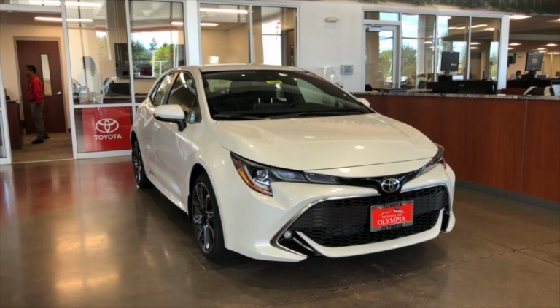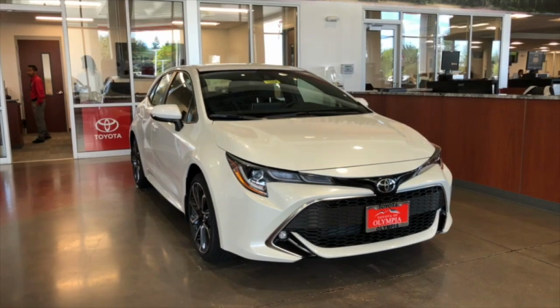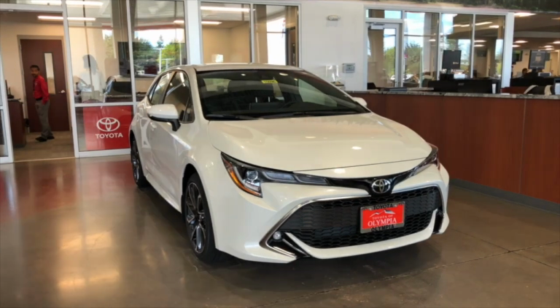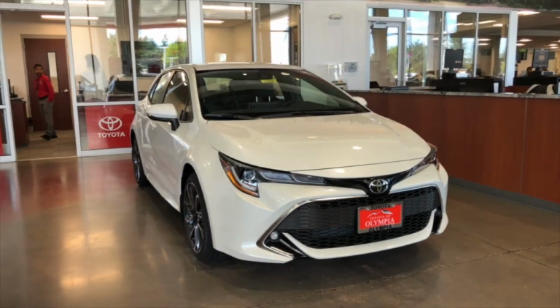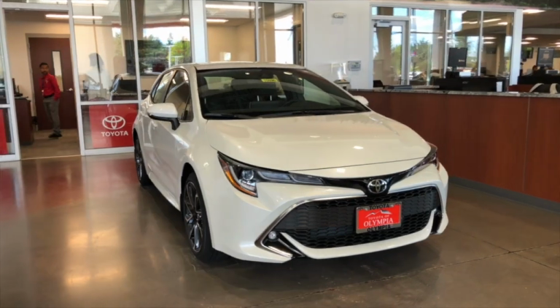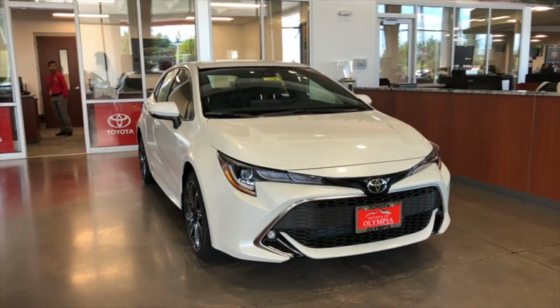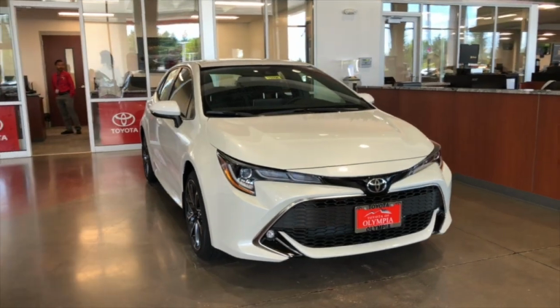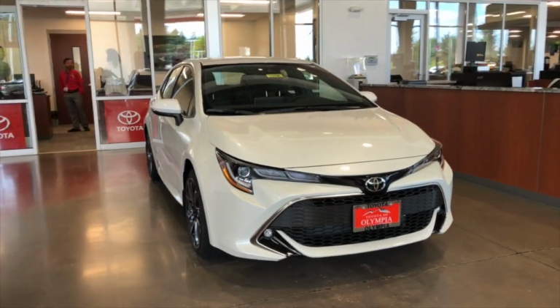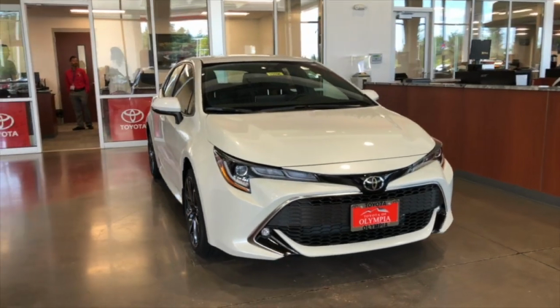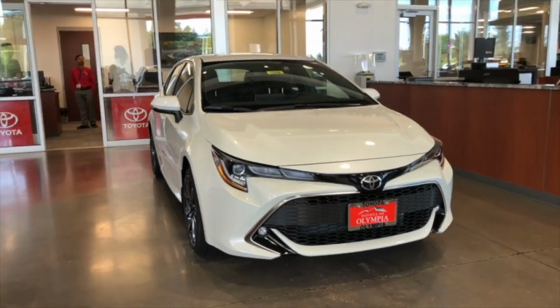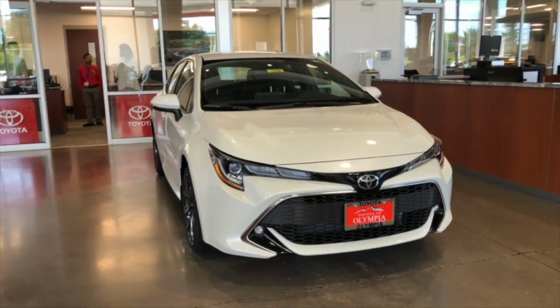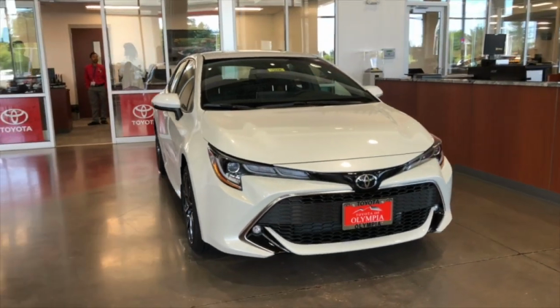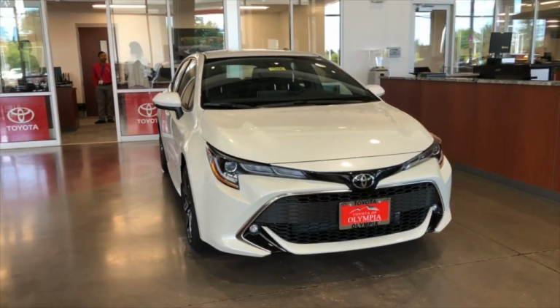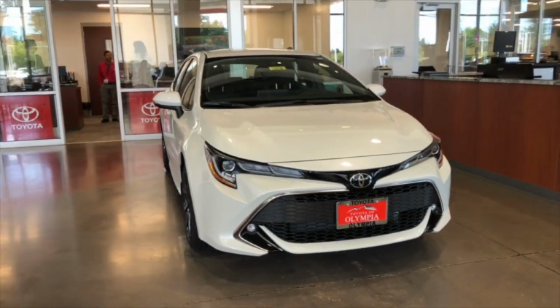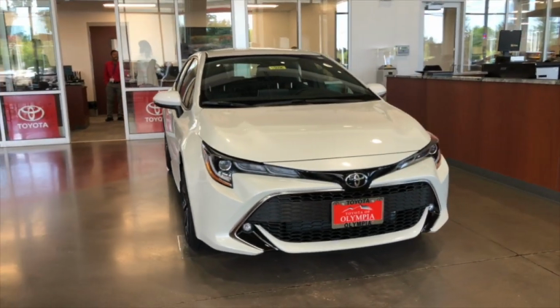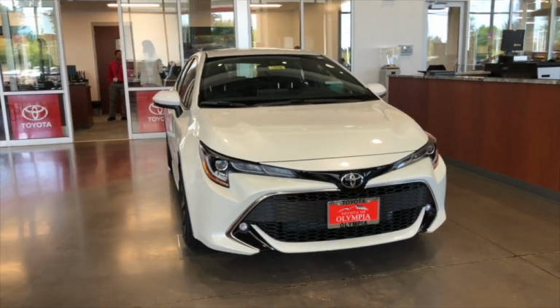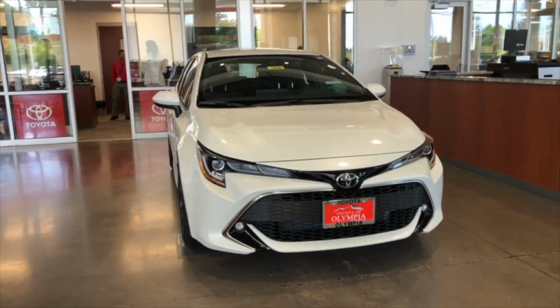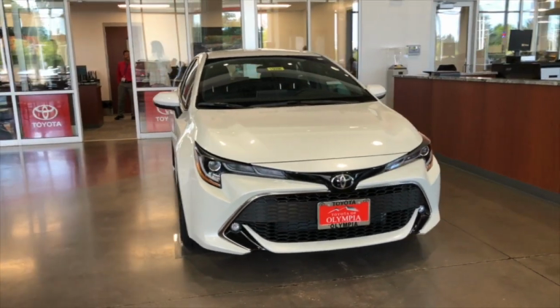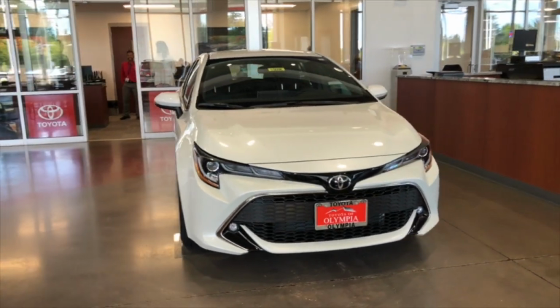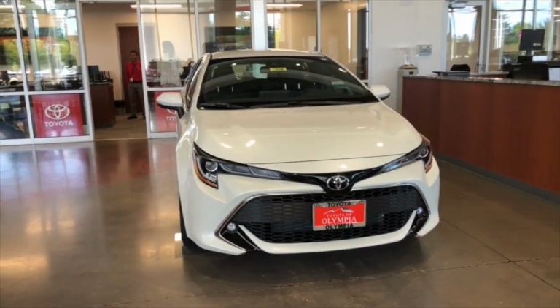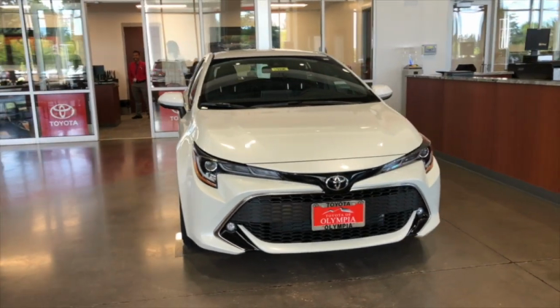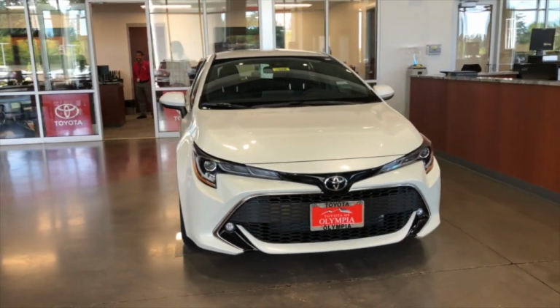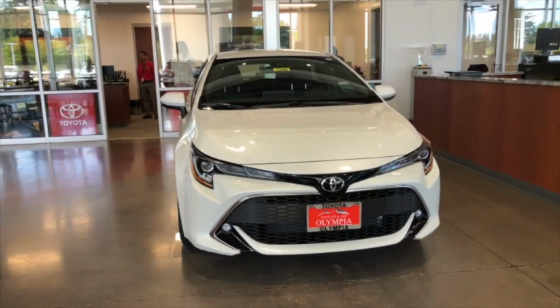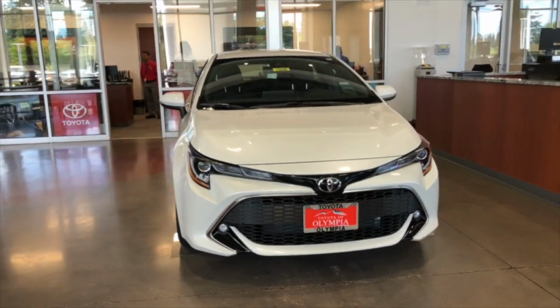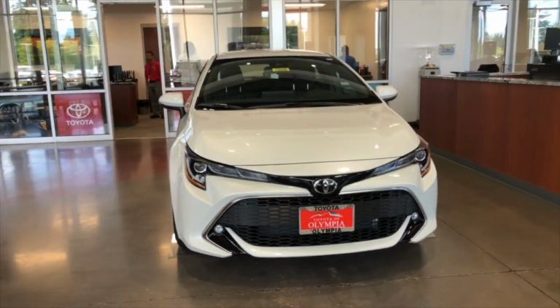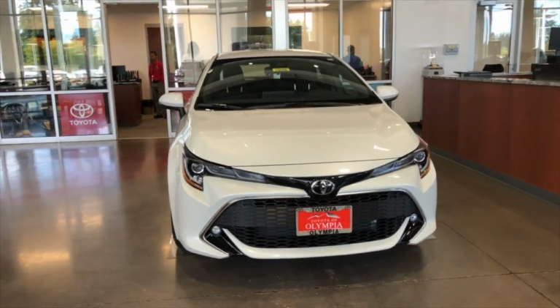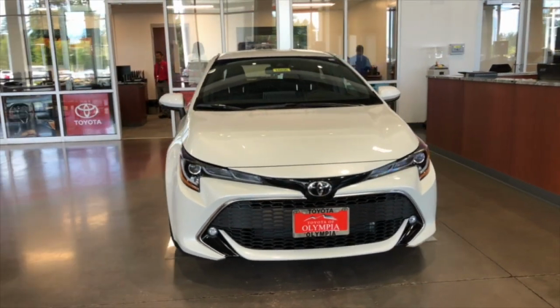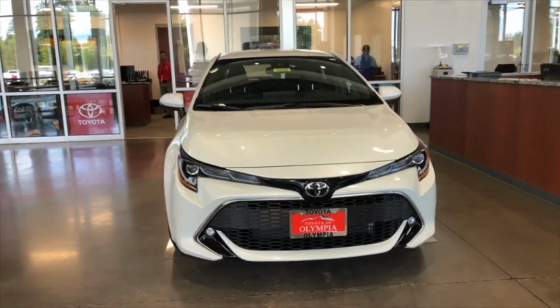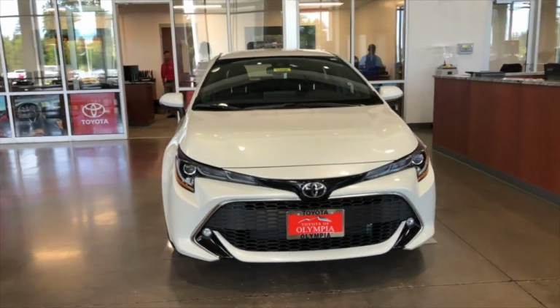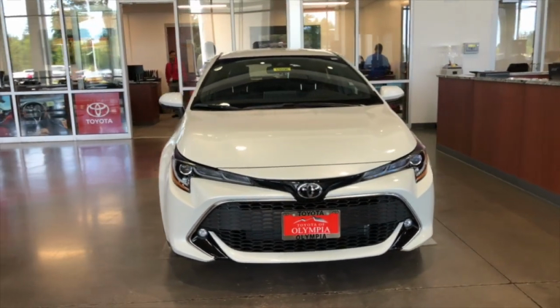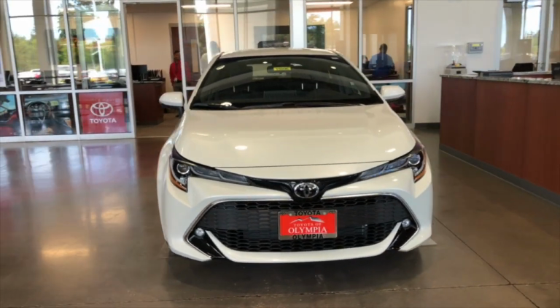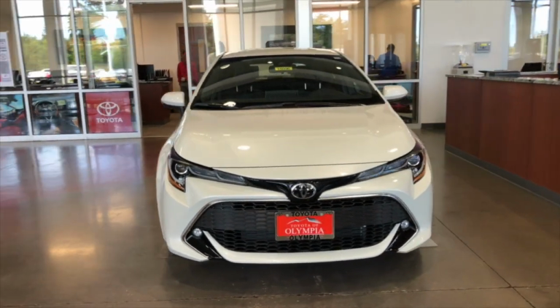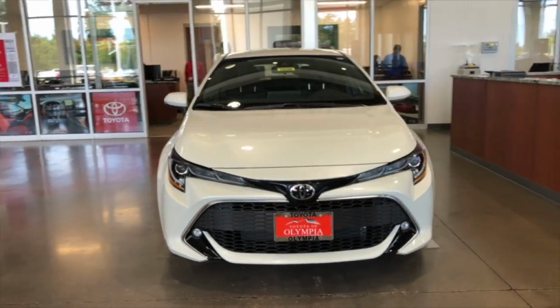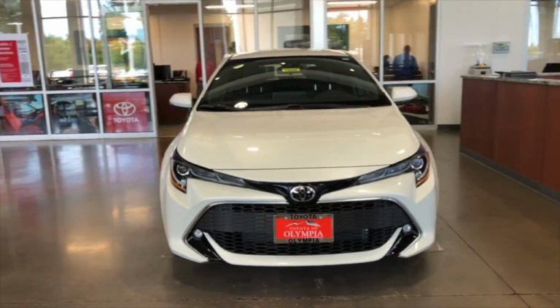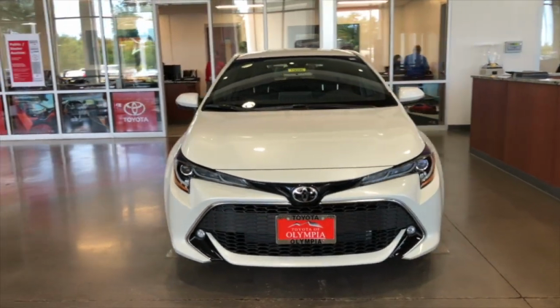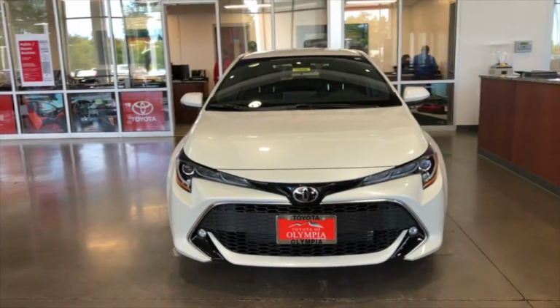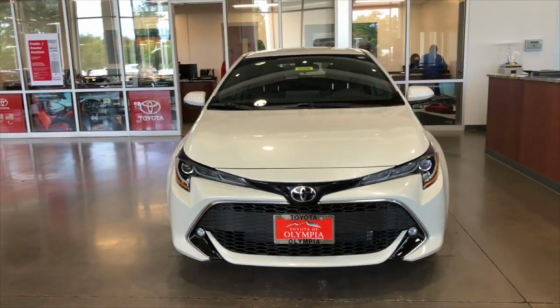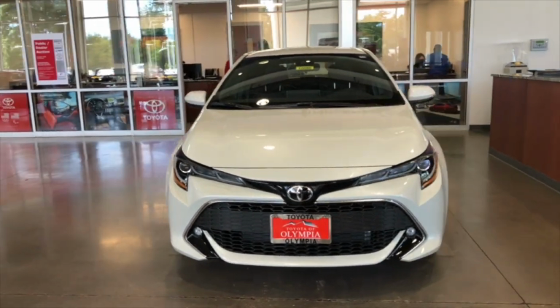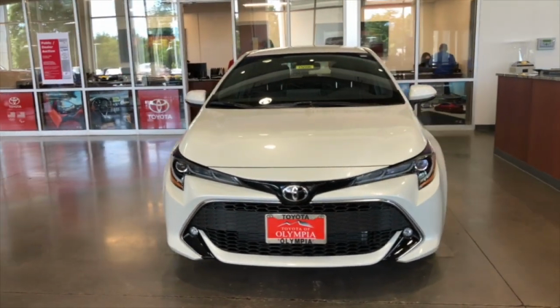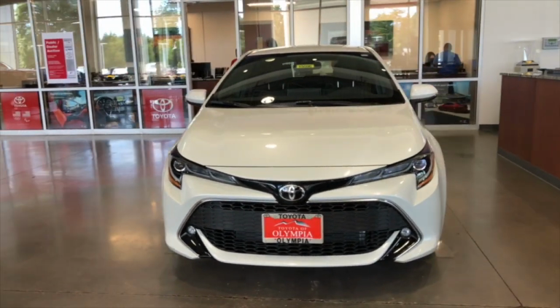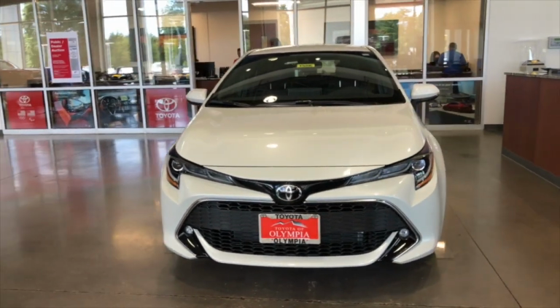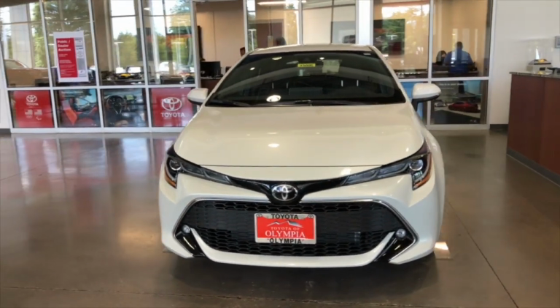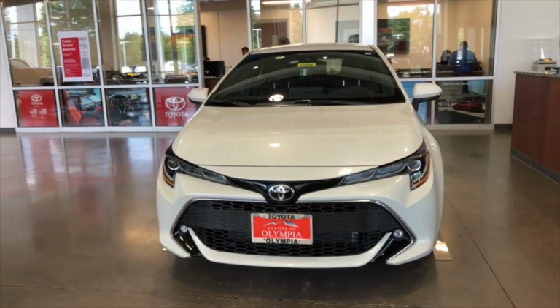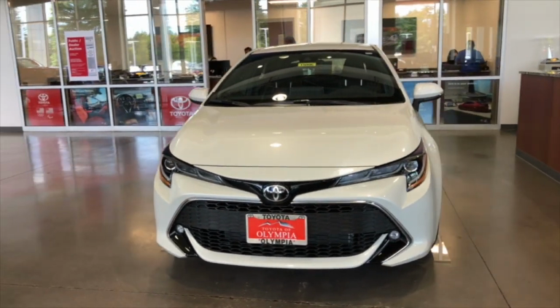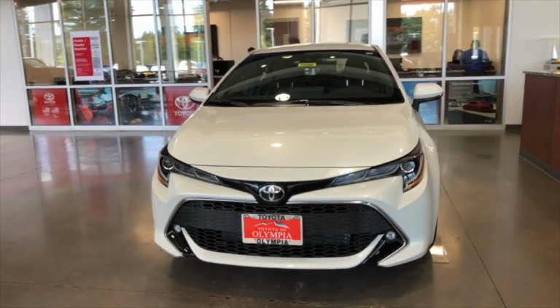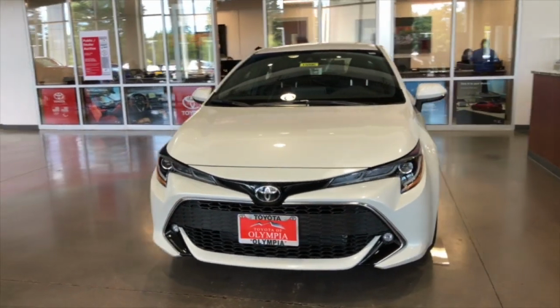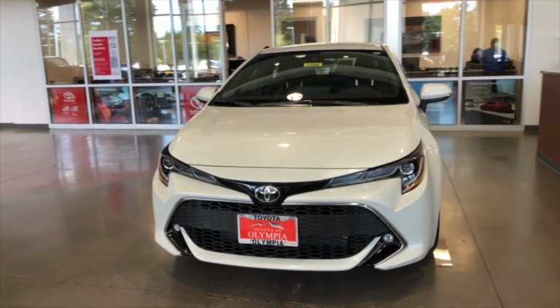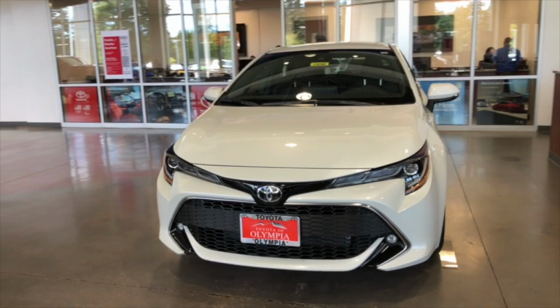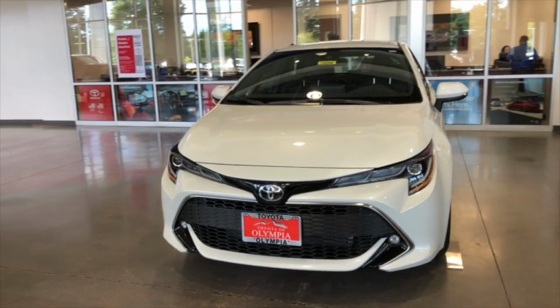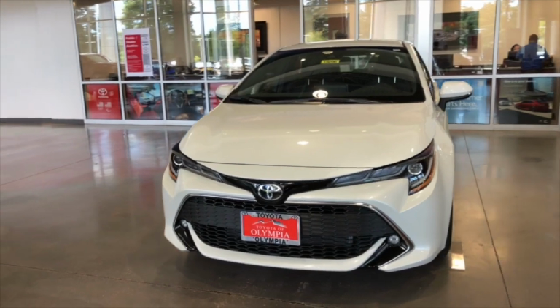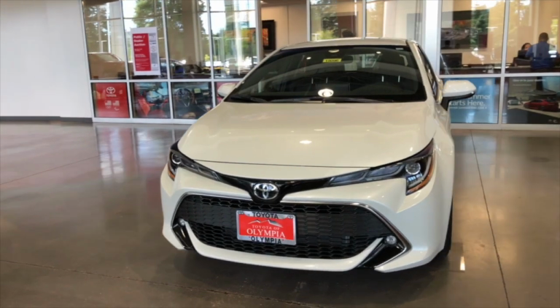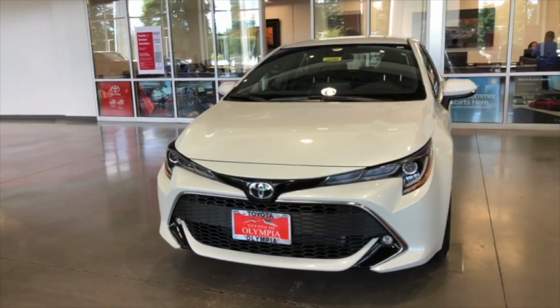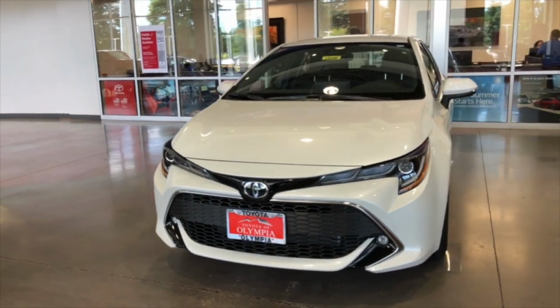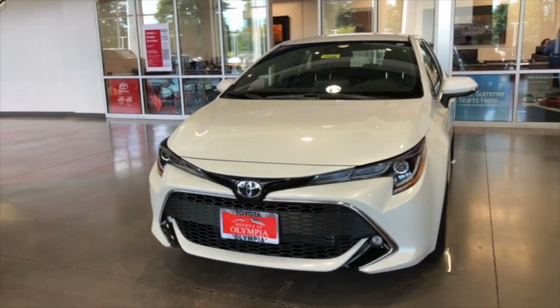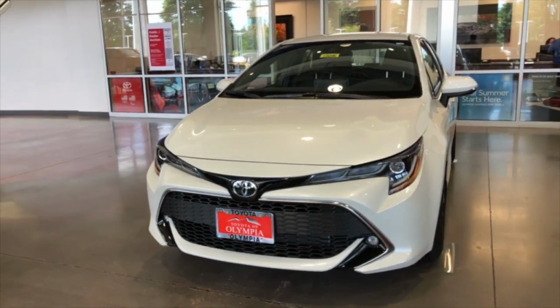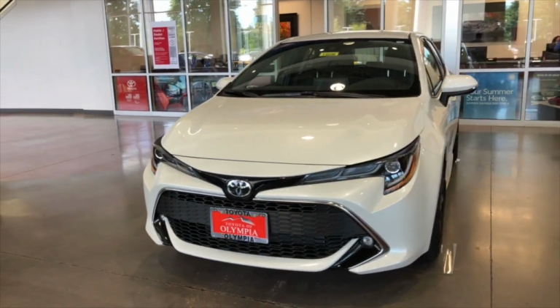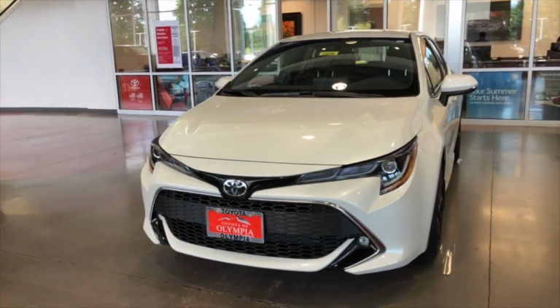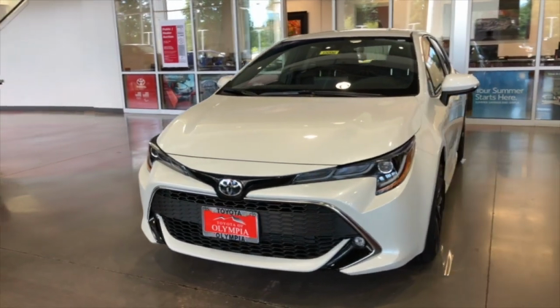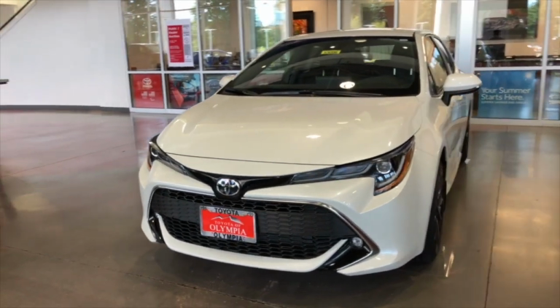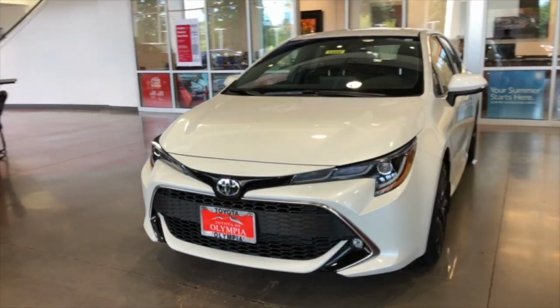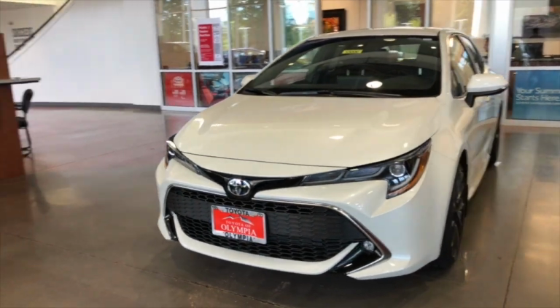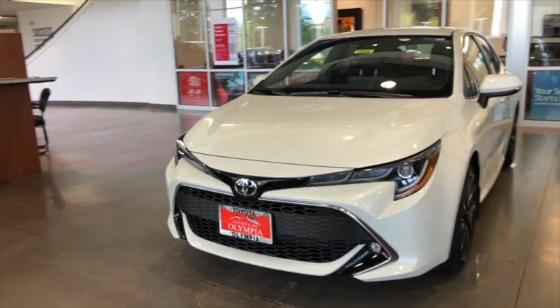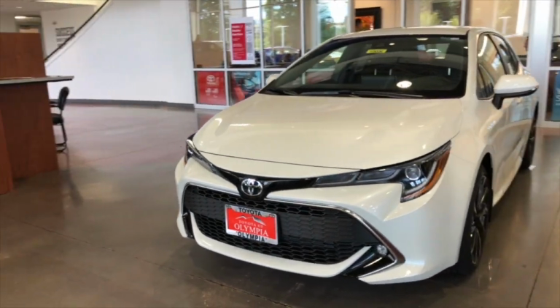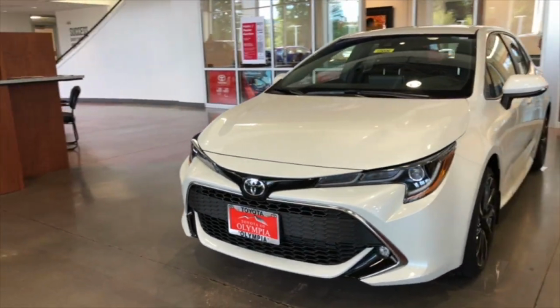Hey, it's Creston at Toyota of Olympia. Thanks for joining me today as we check out the 2019 Toyota Corolla Hatchback XSE. Let's get started.